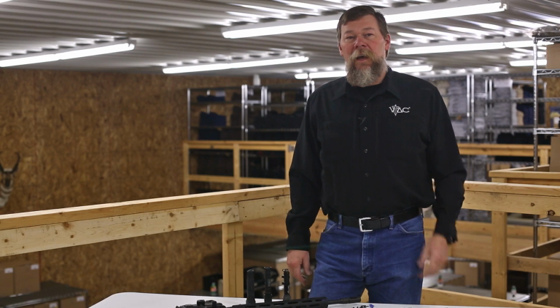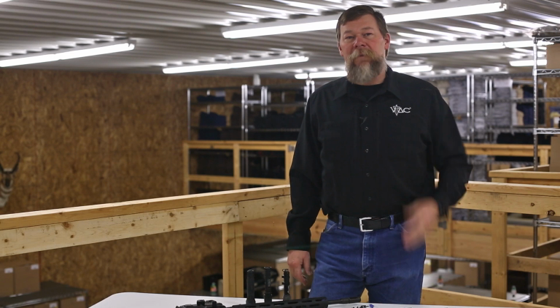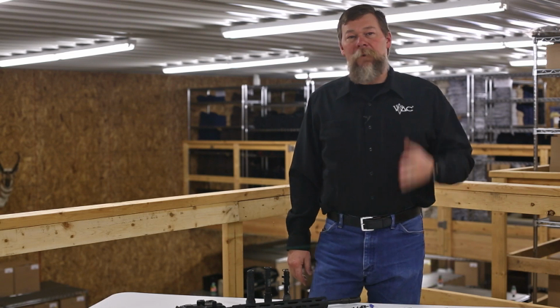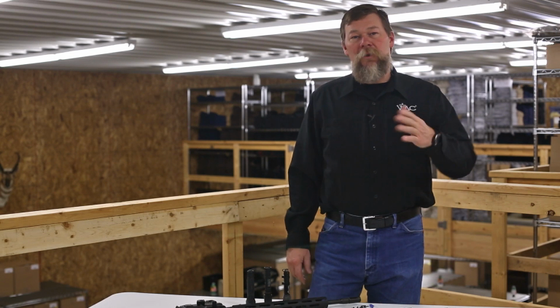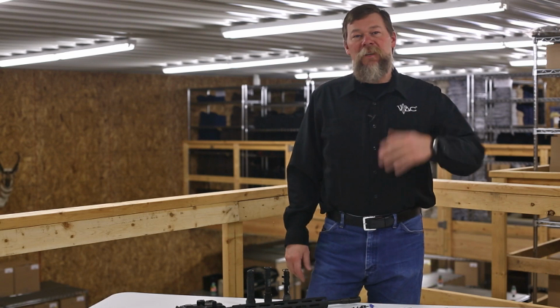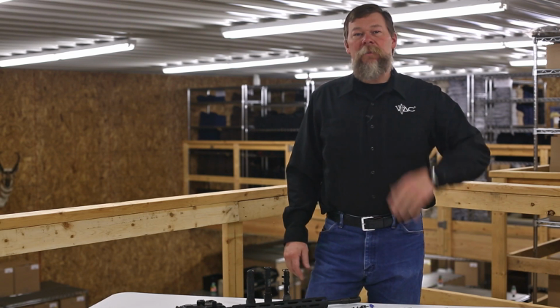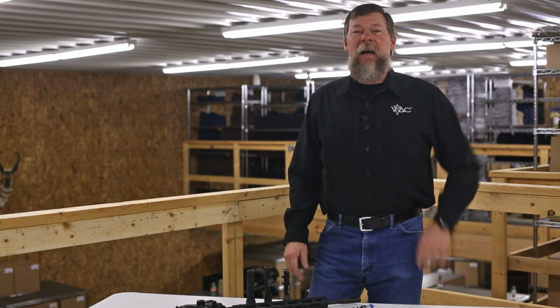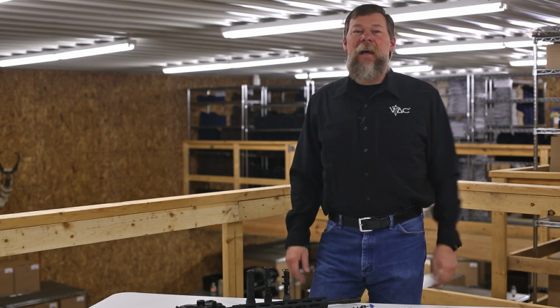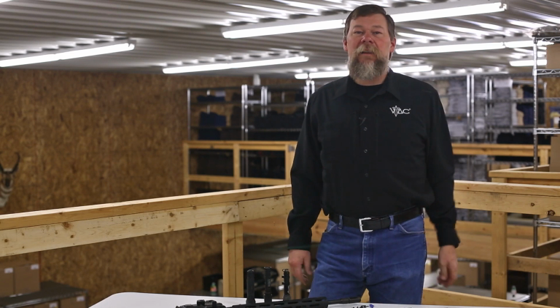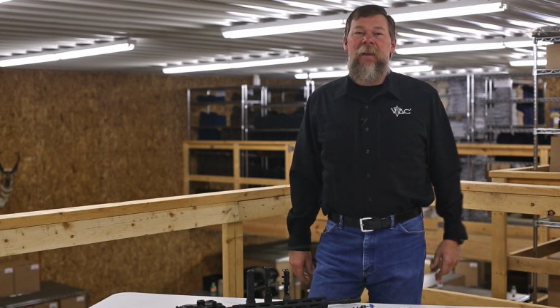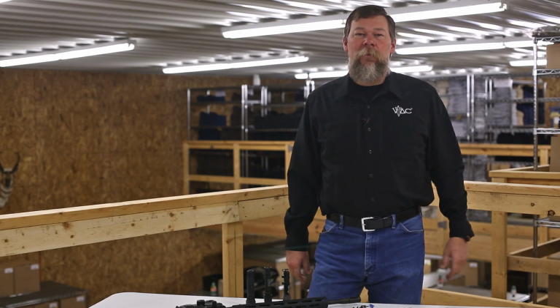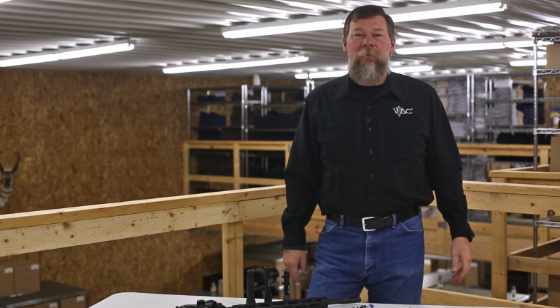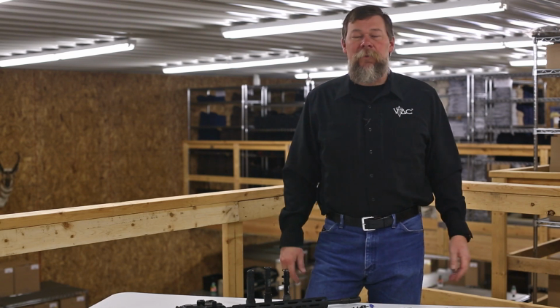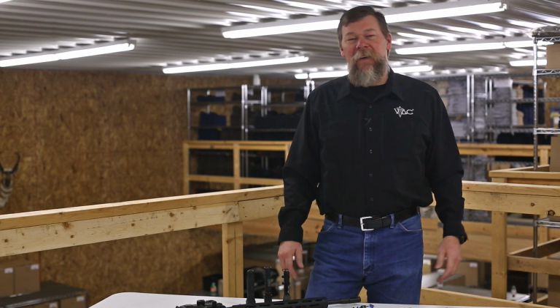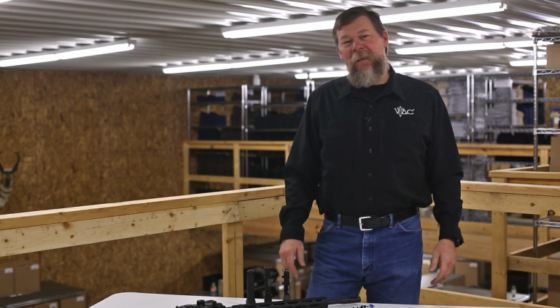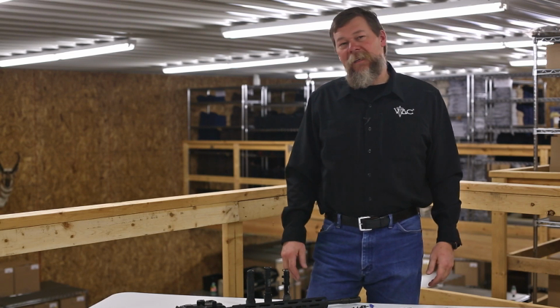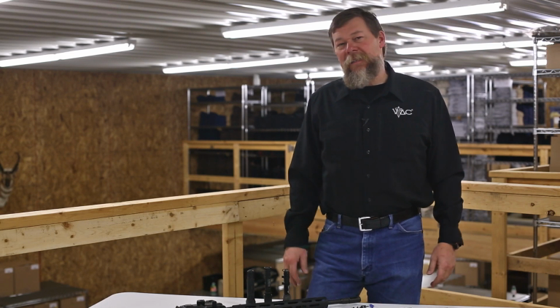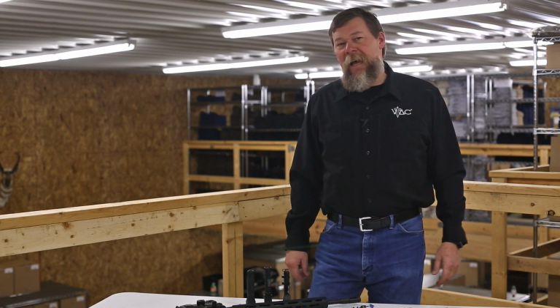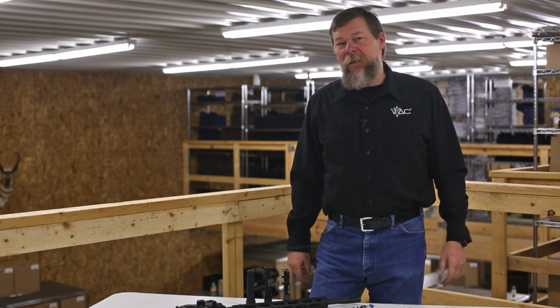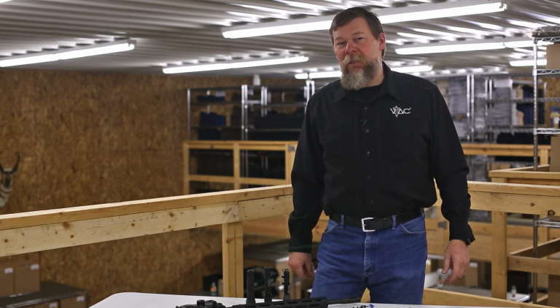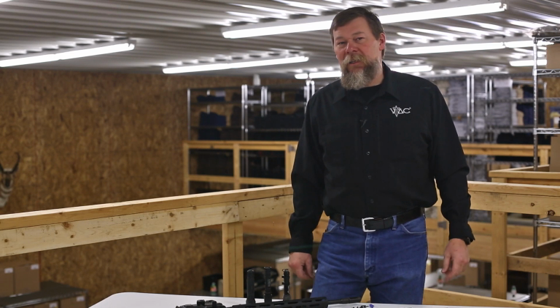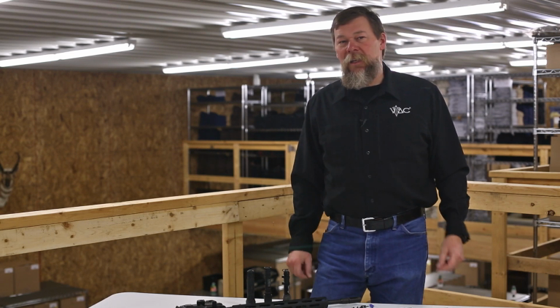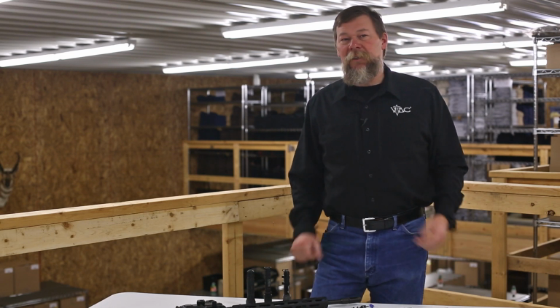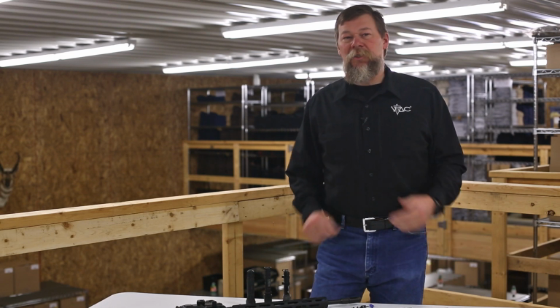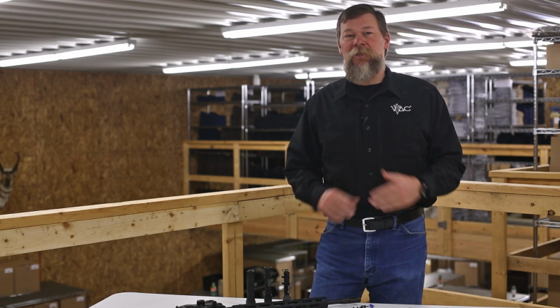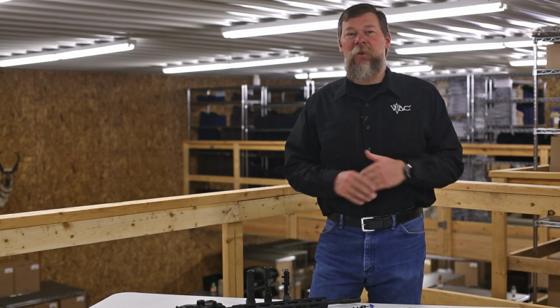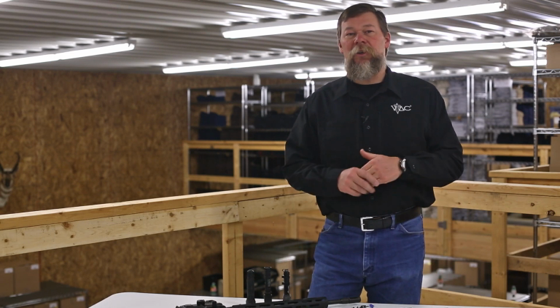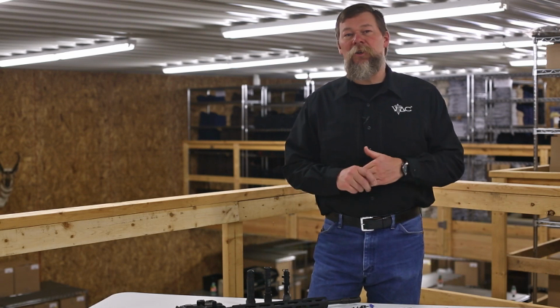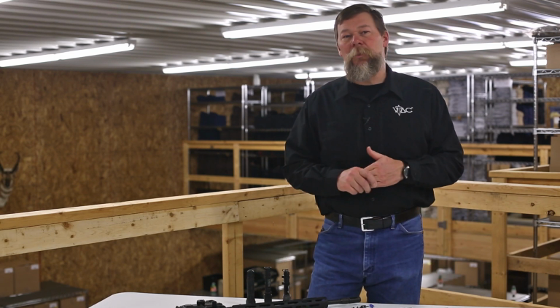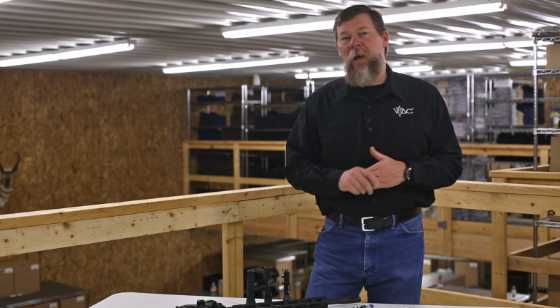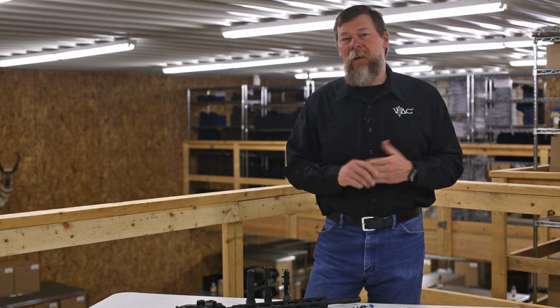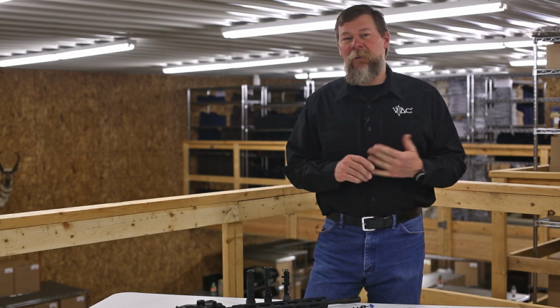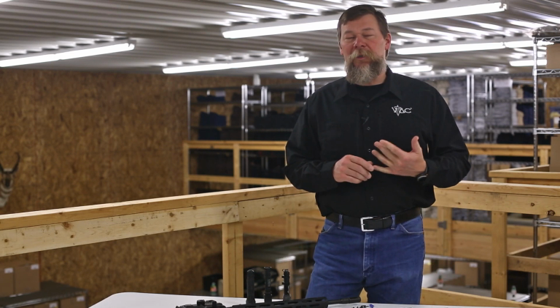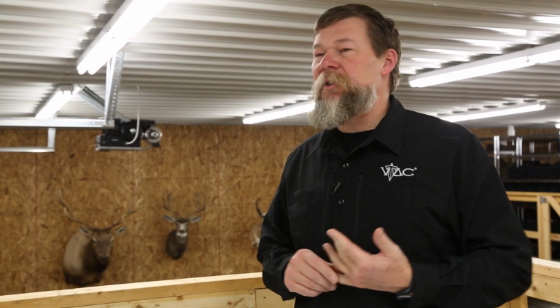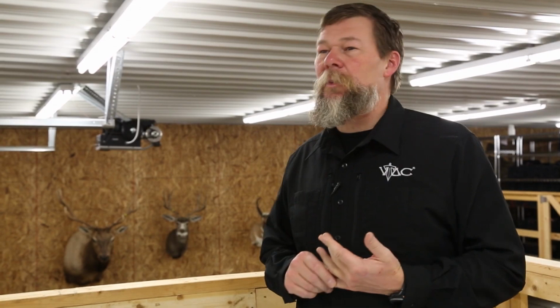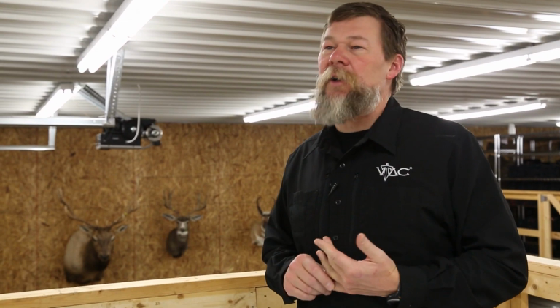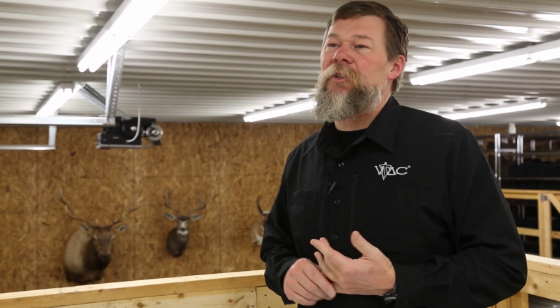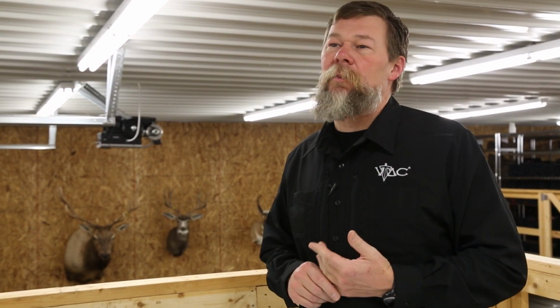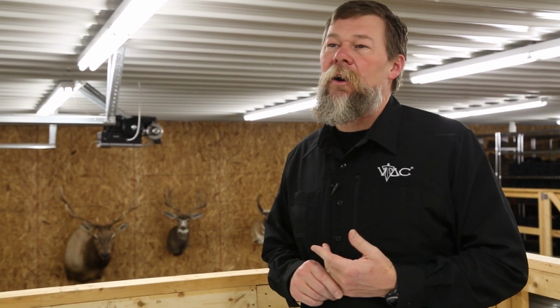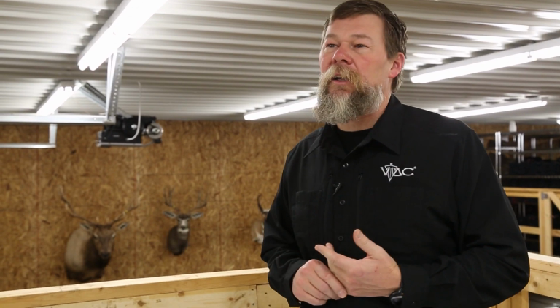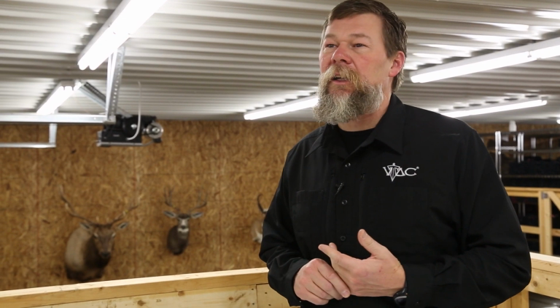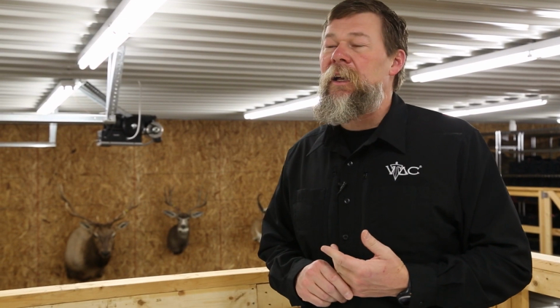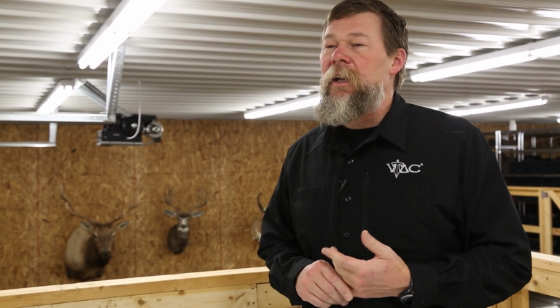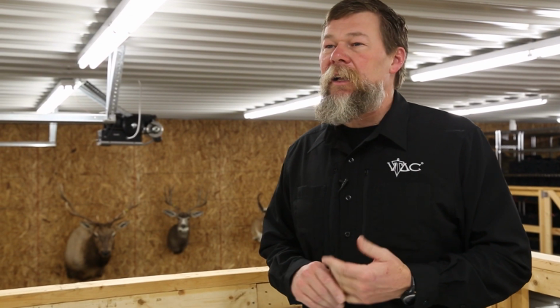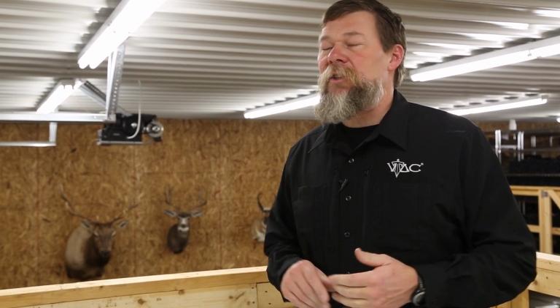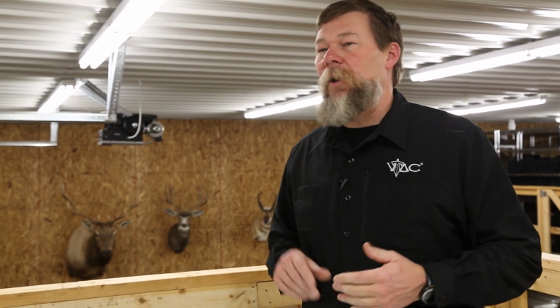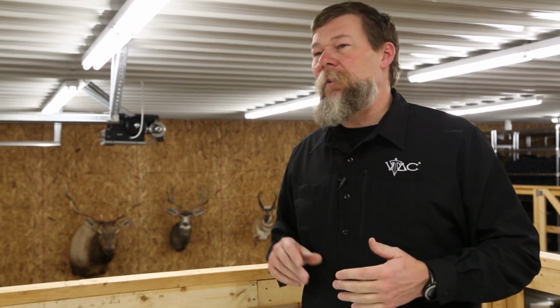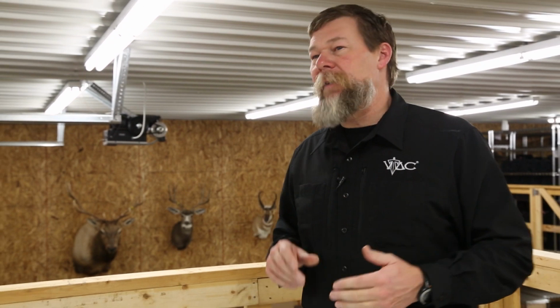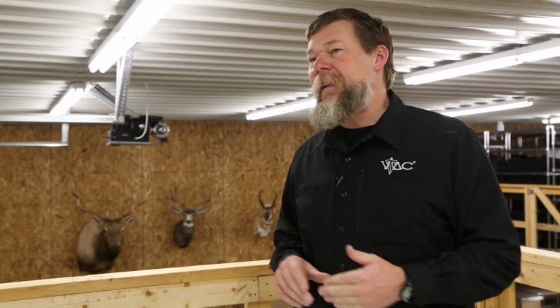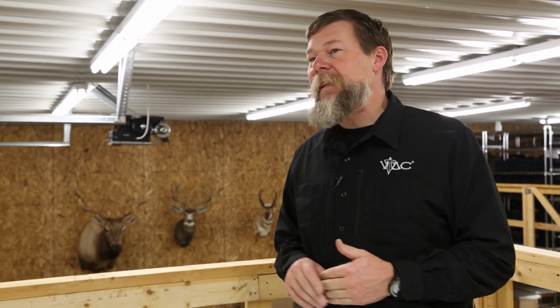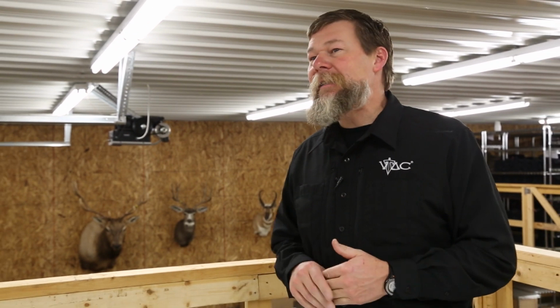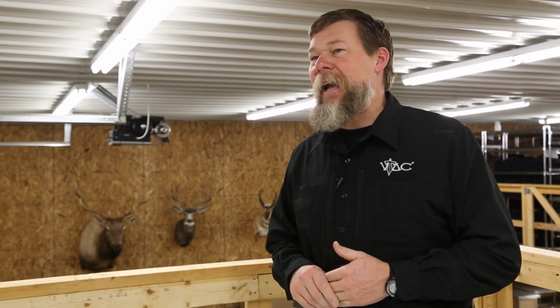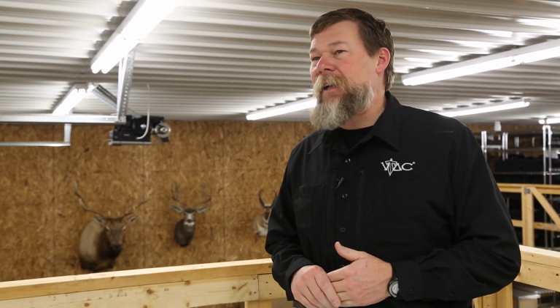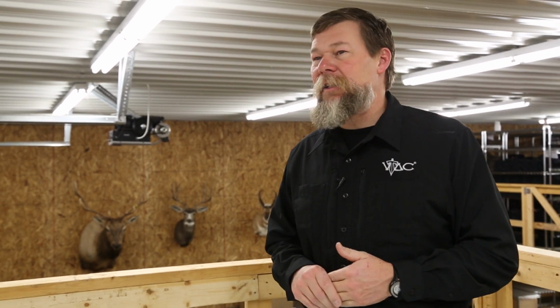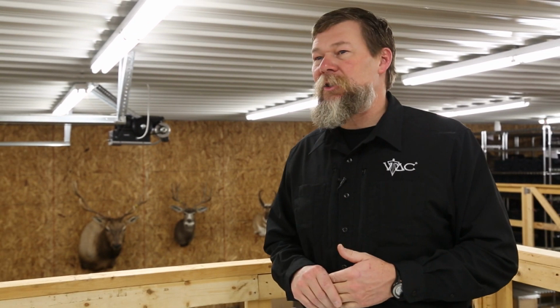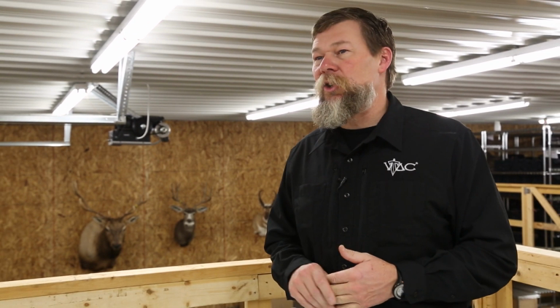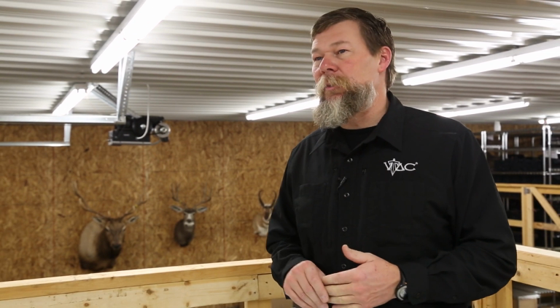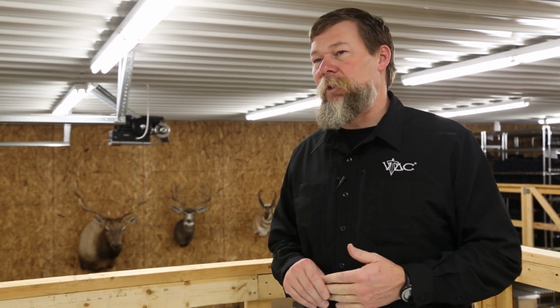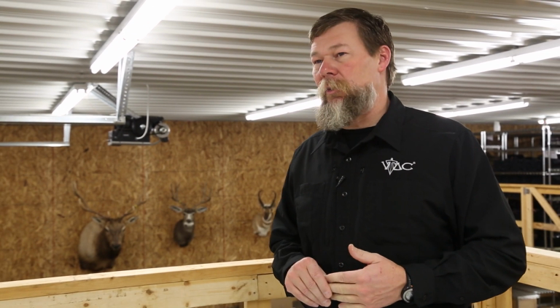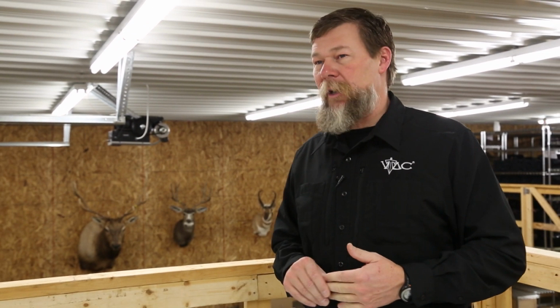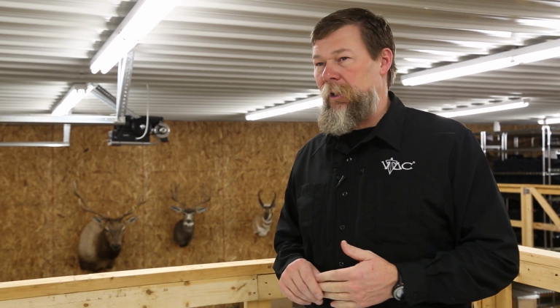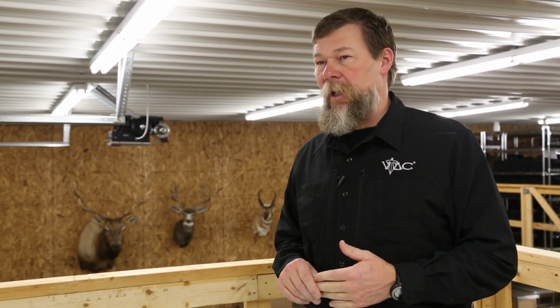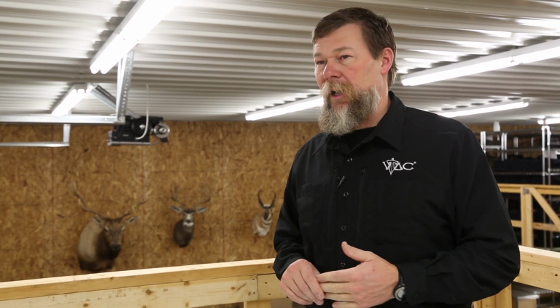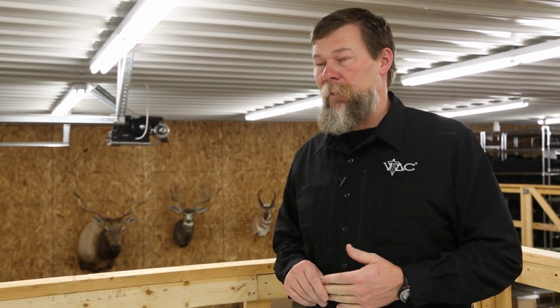Hey folks, I'm Kyle Am from Viking Tactics. I'd like to show you a new product that we just brought to market — it's called the Viking Tactics Tubular Rail Hub.